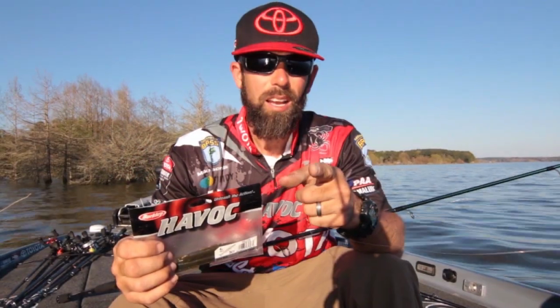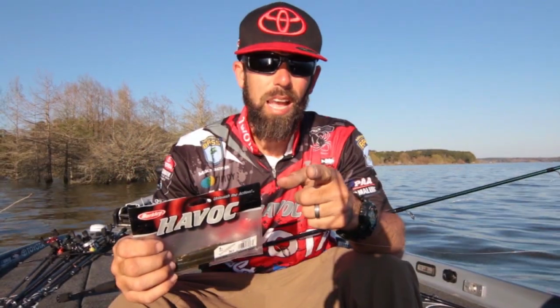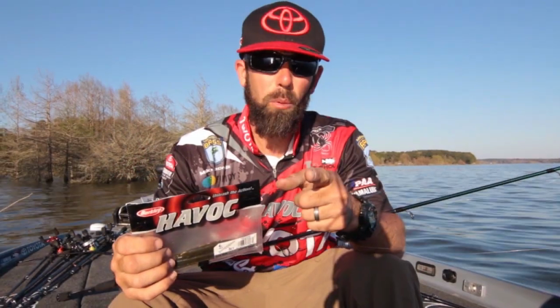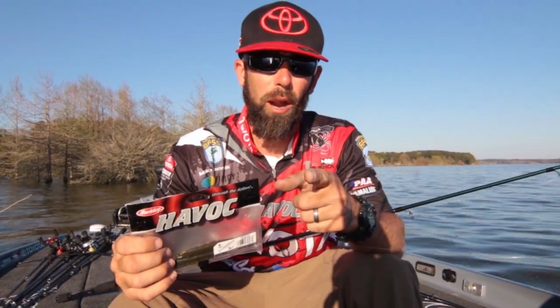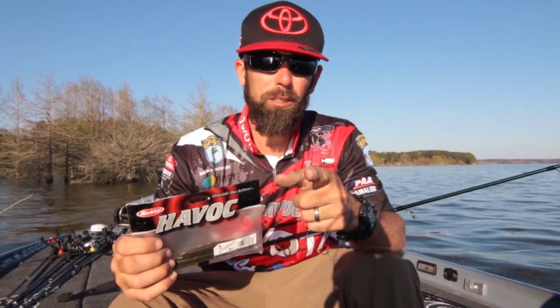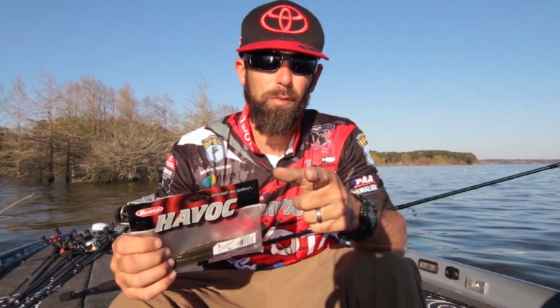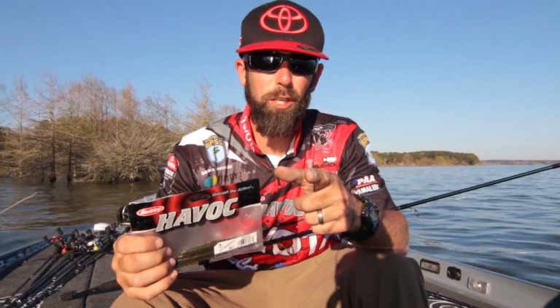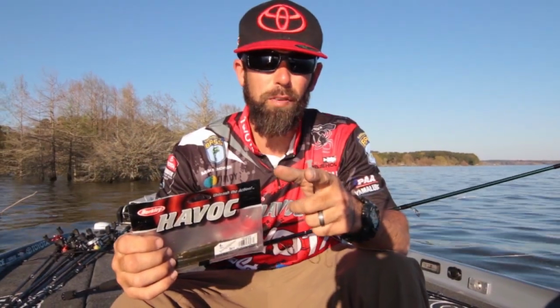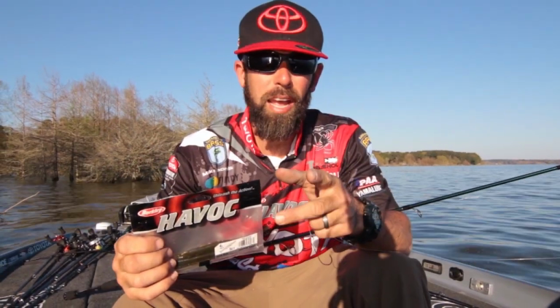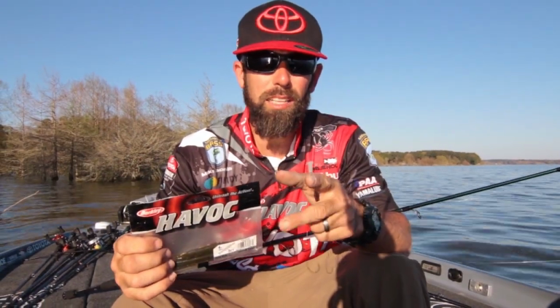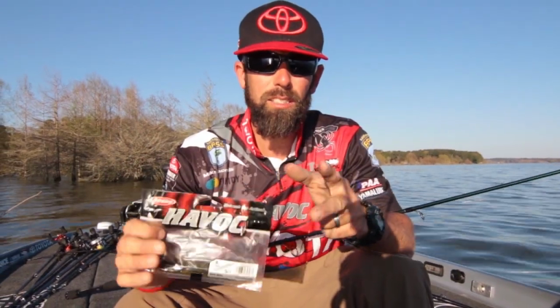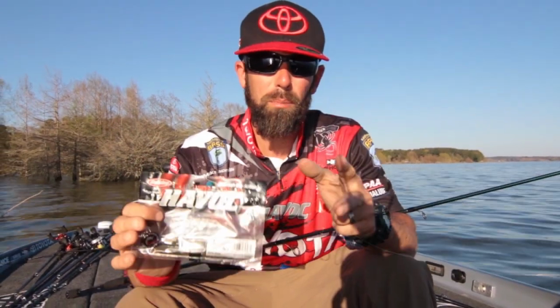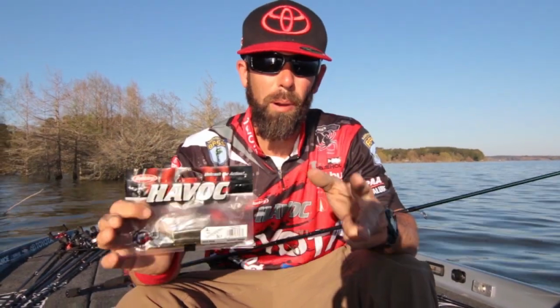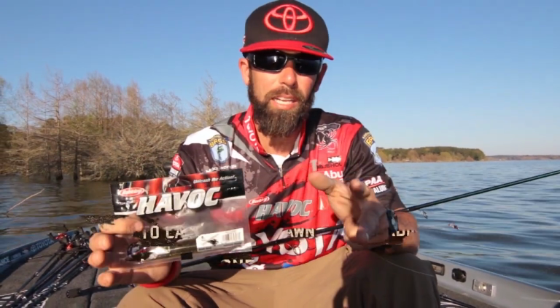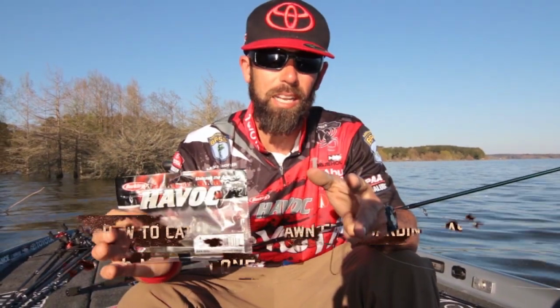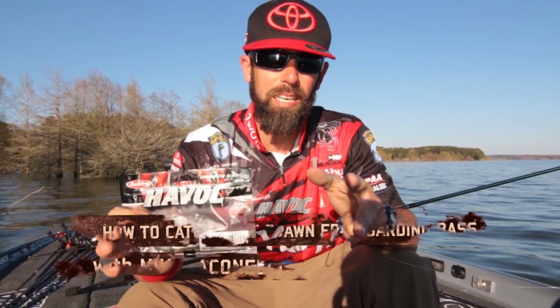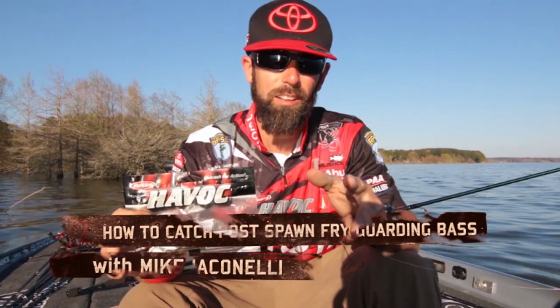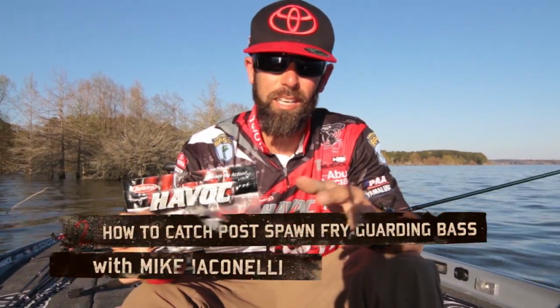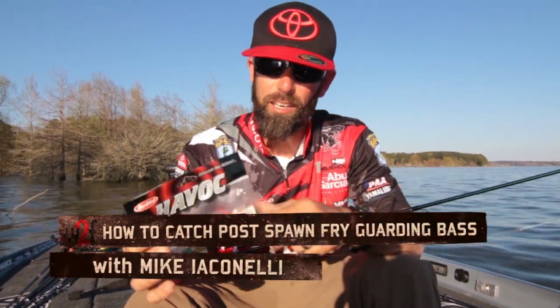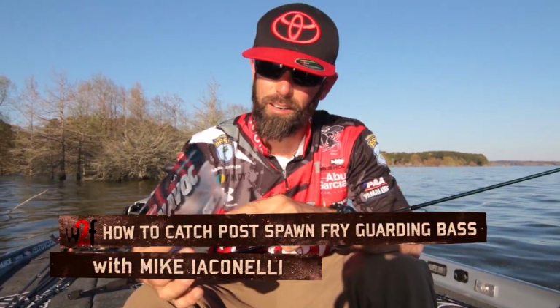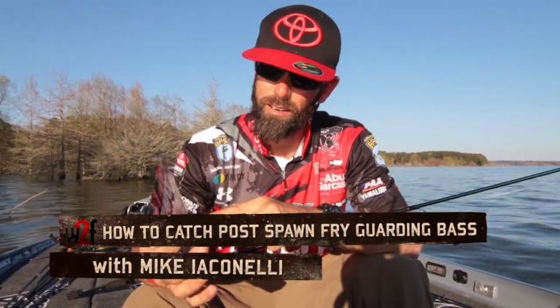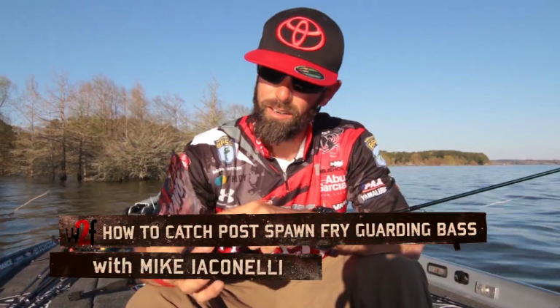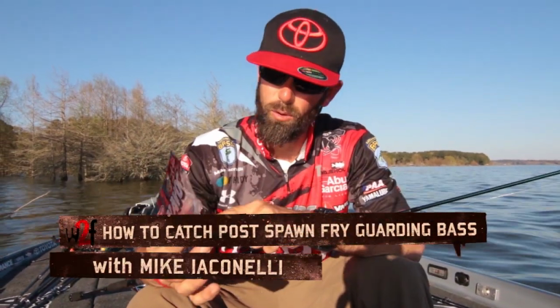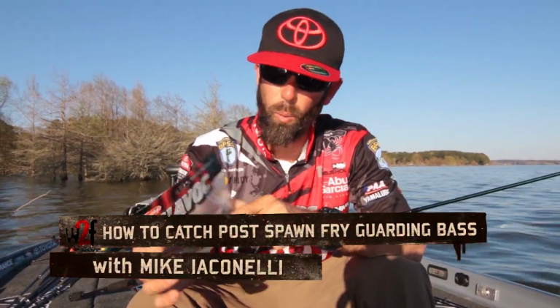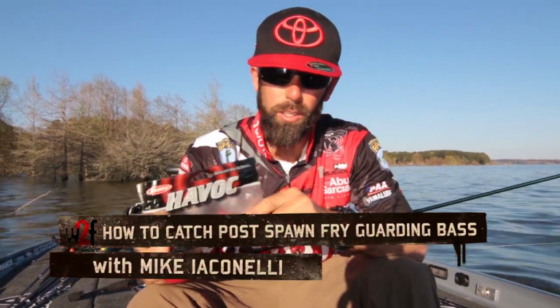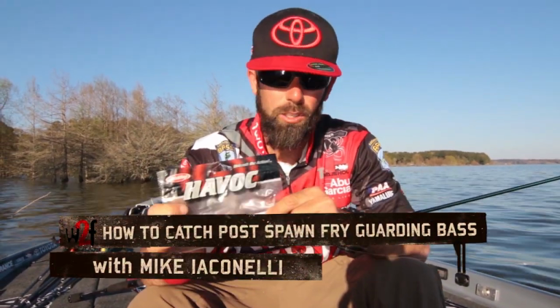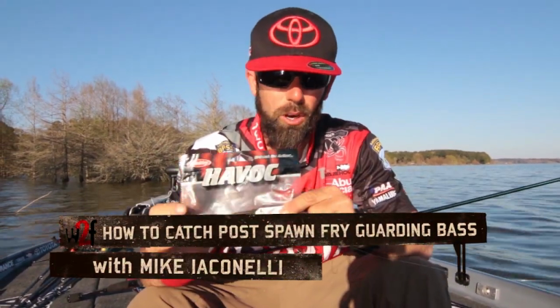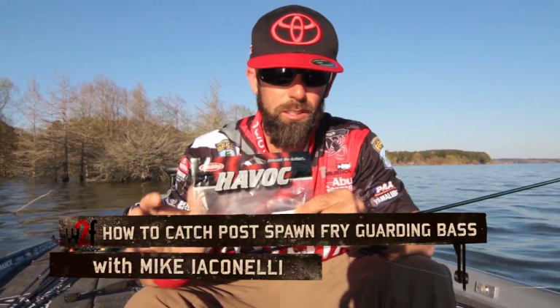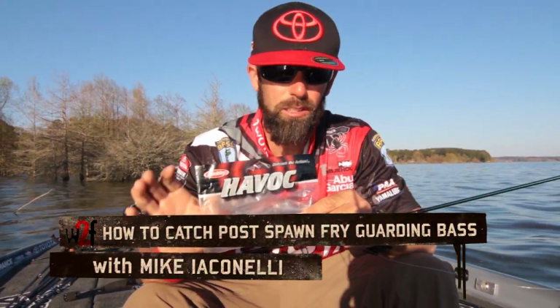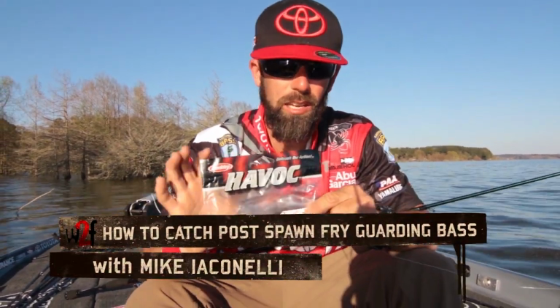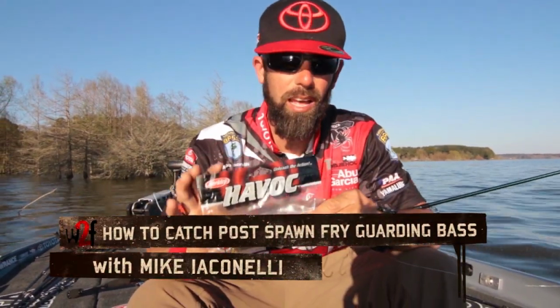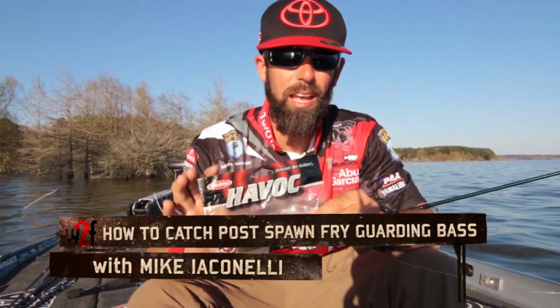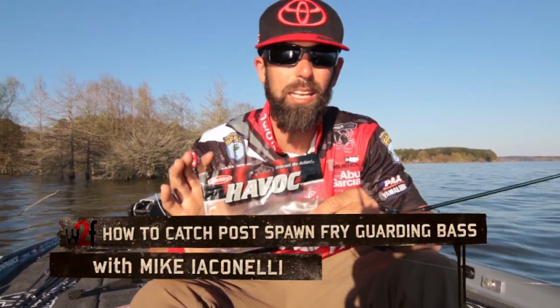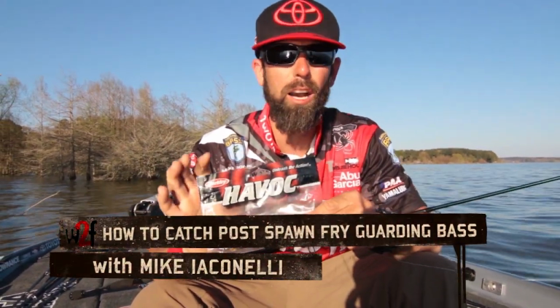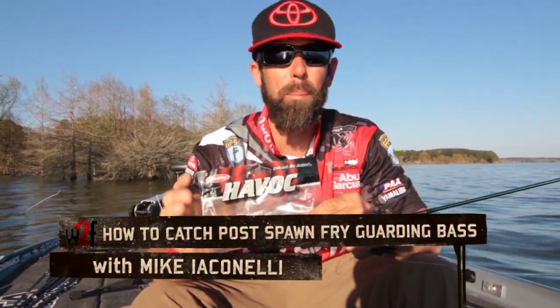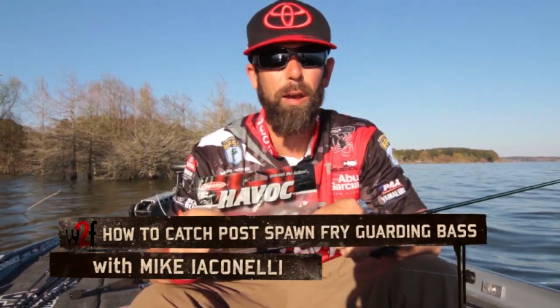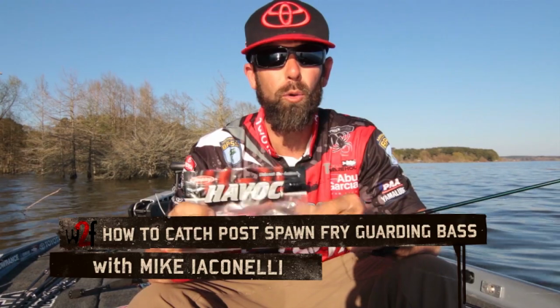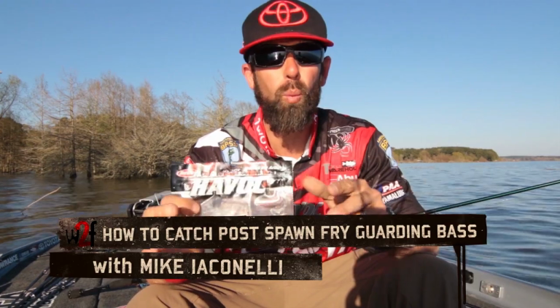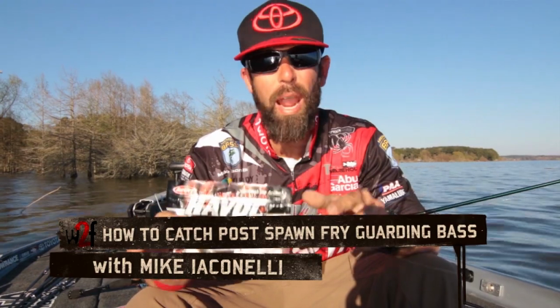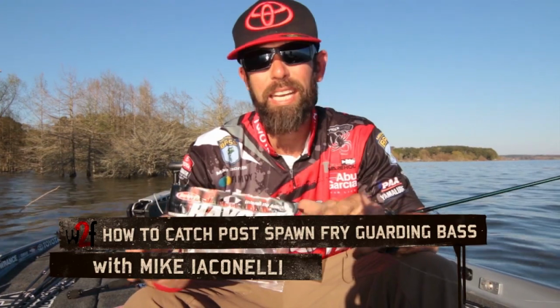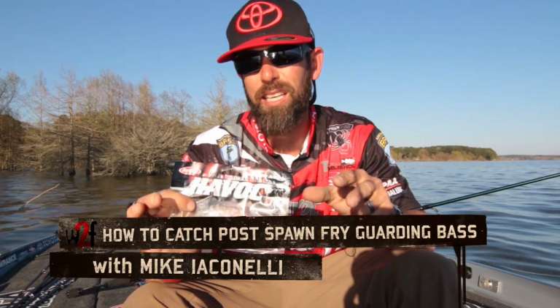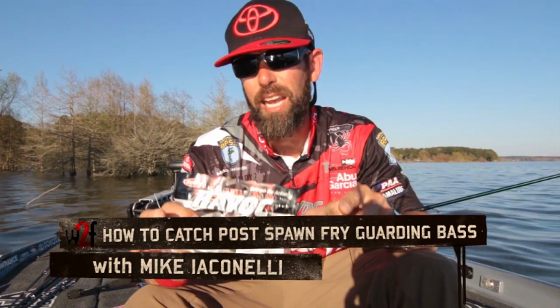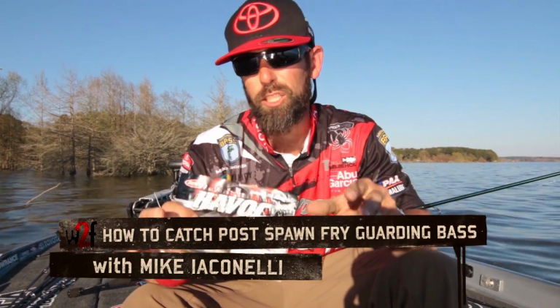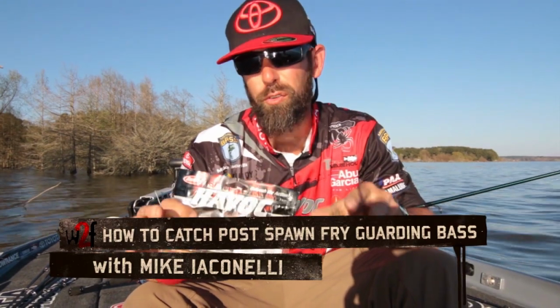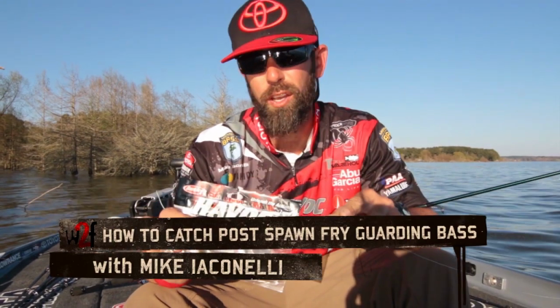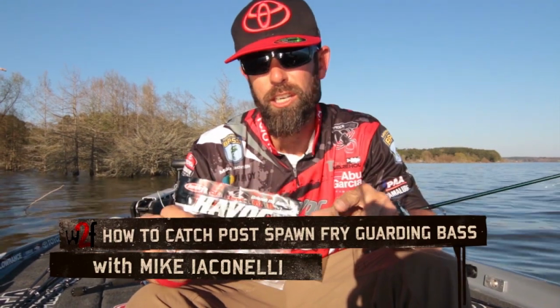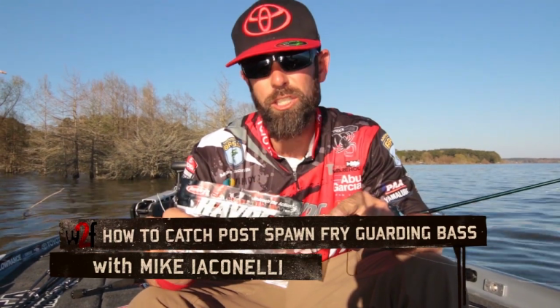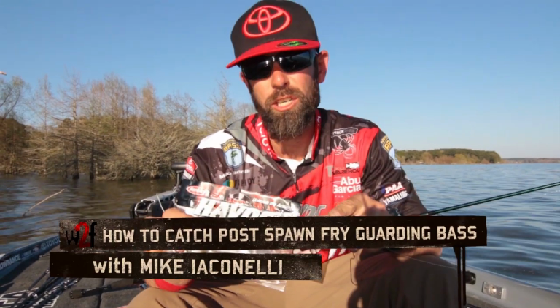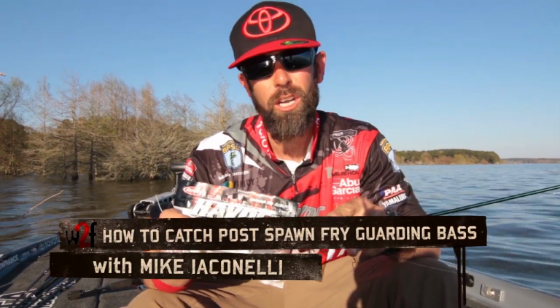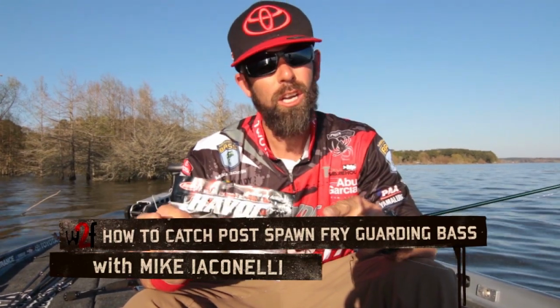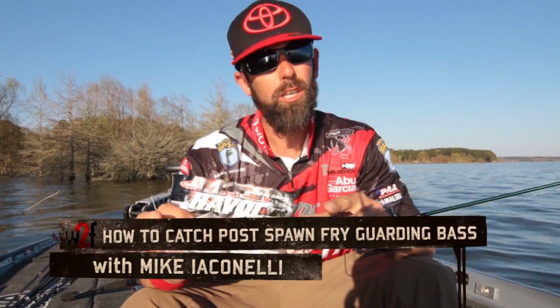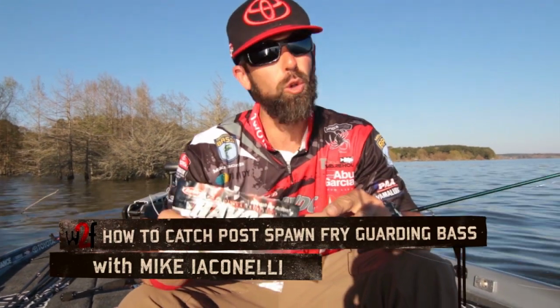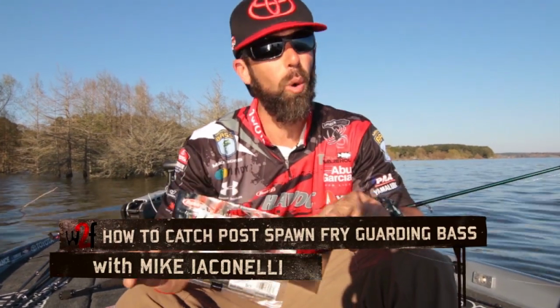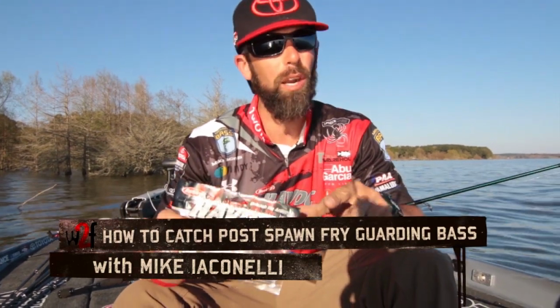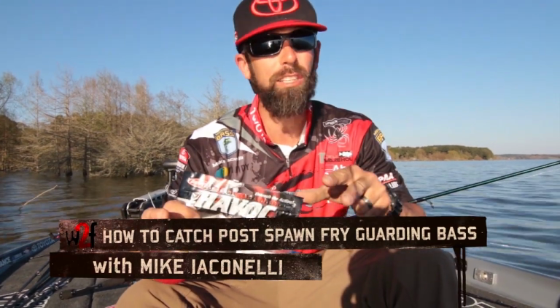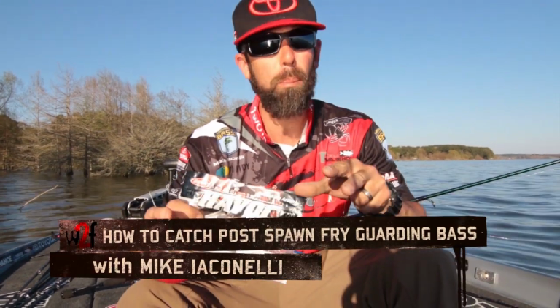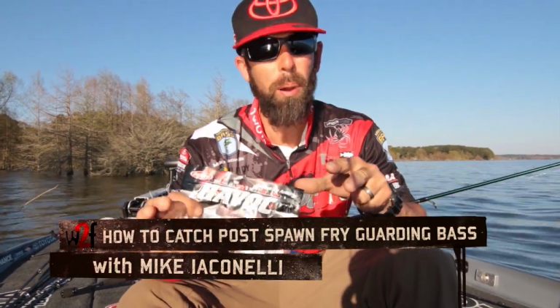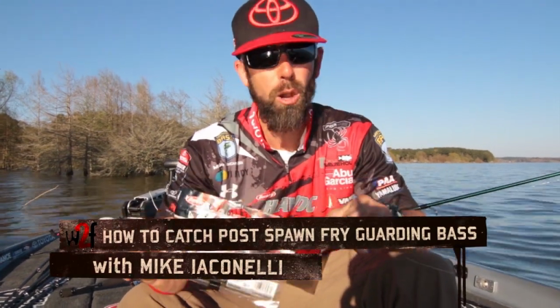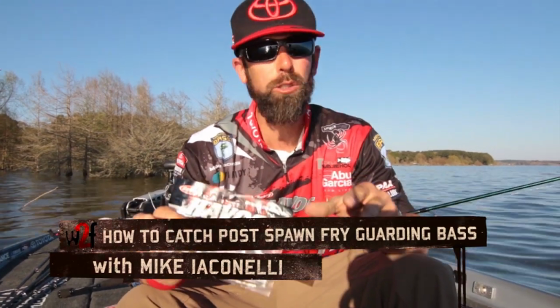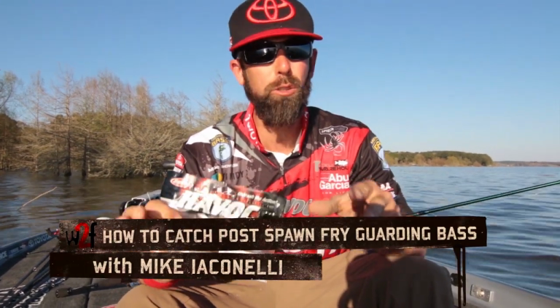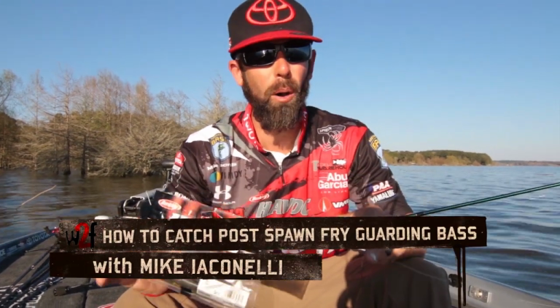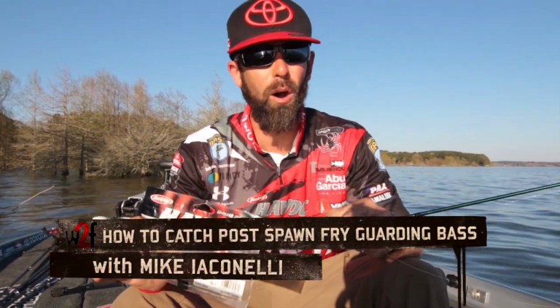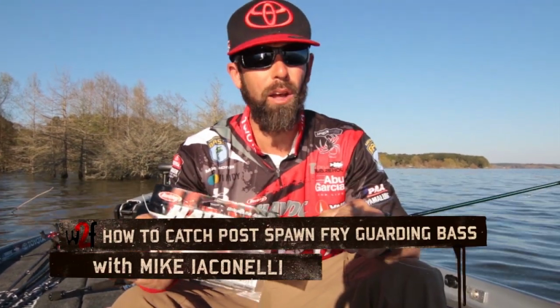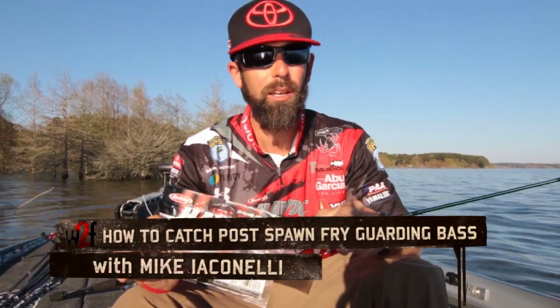Hey Wired2Fish fans, Mike Iaconelli here. I want to talk to you today about a way to catch fish during the post-spawn.